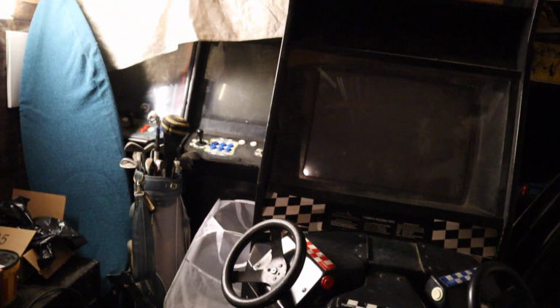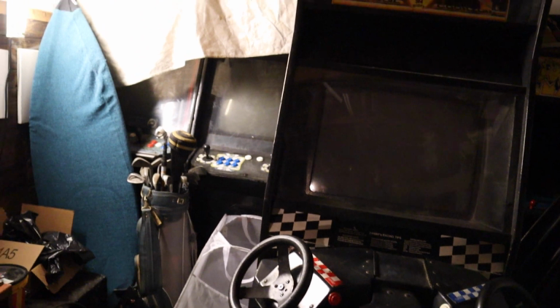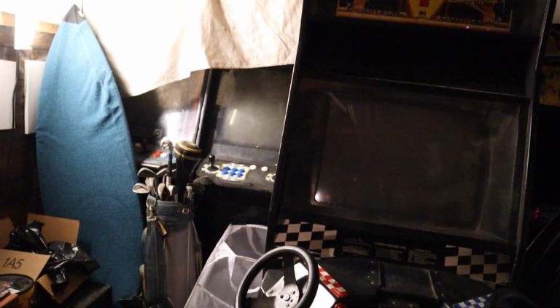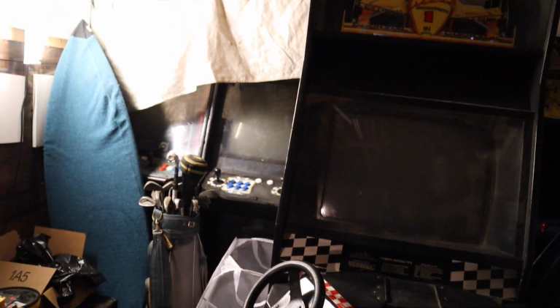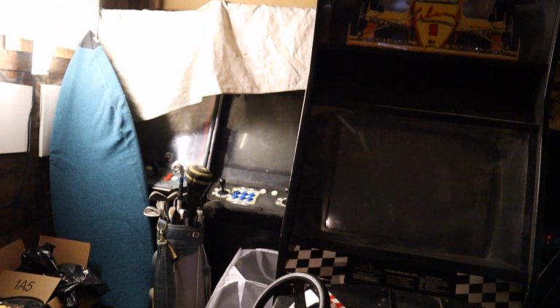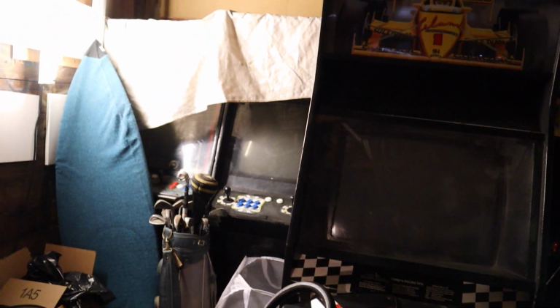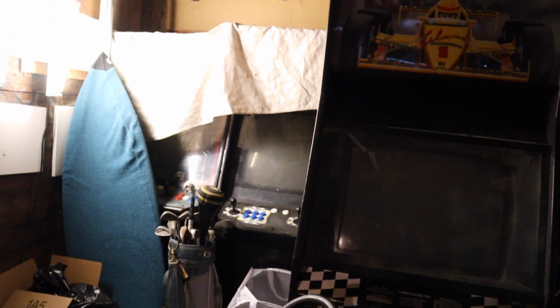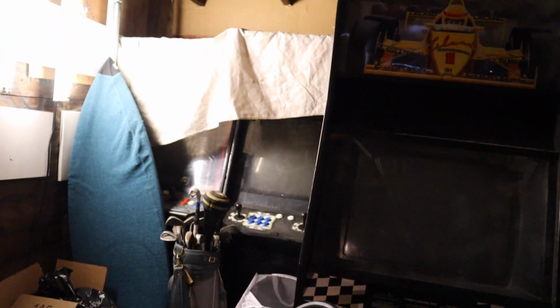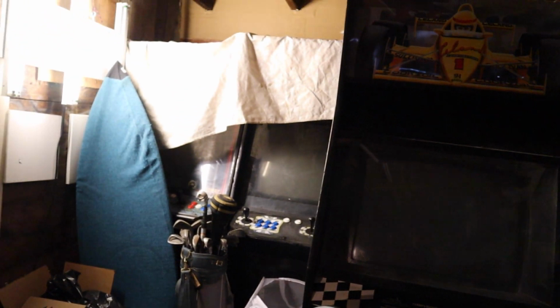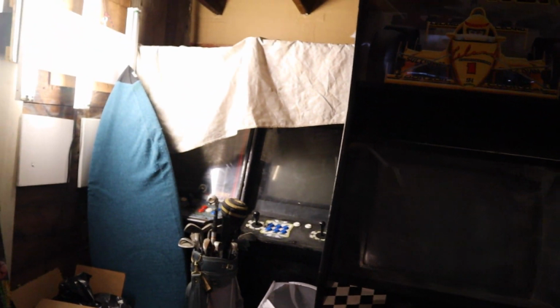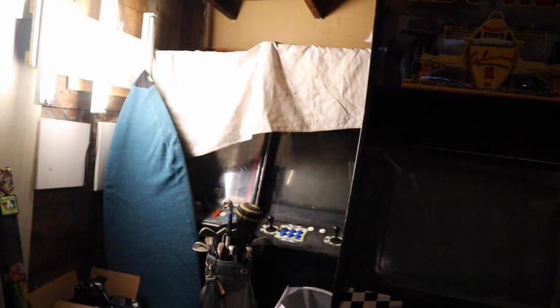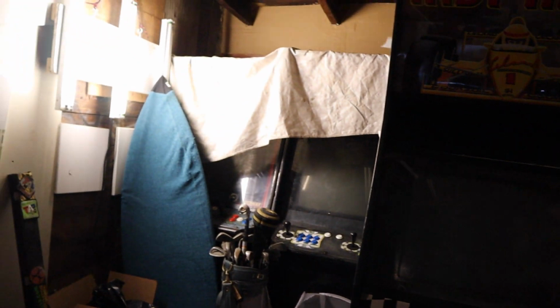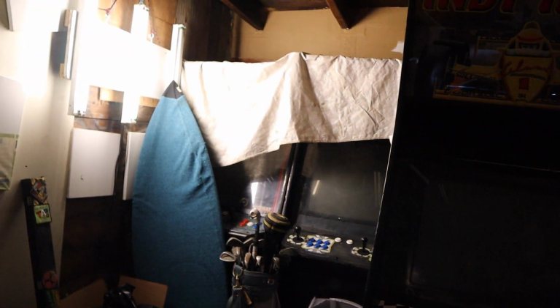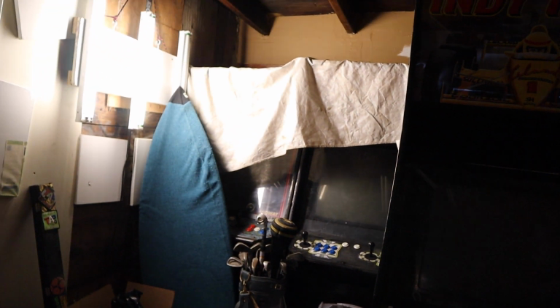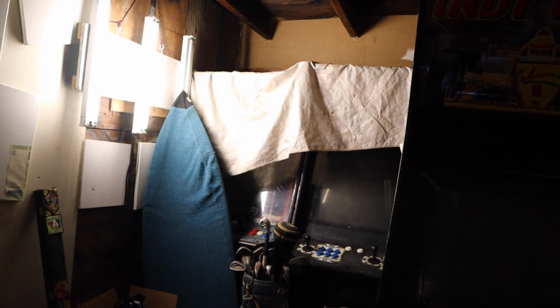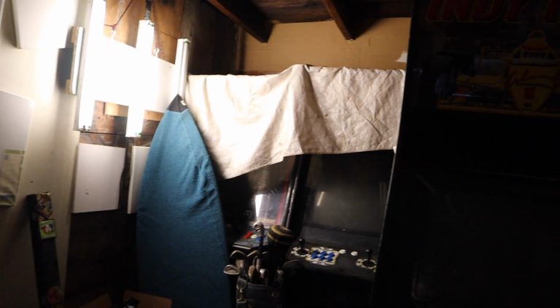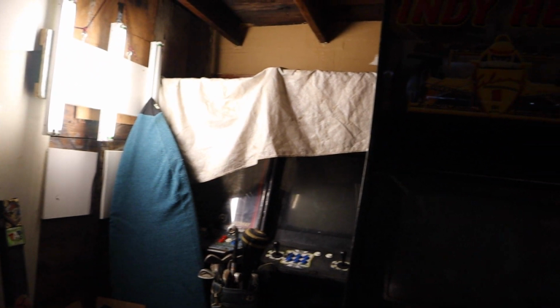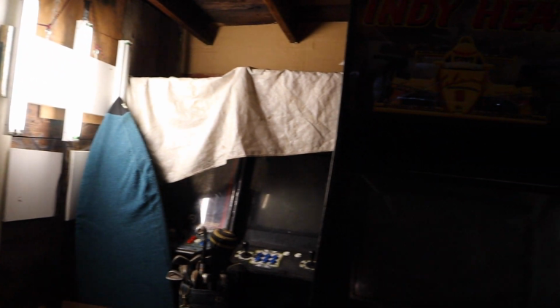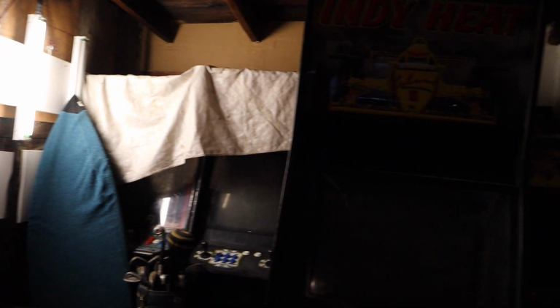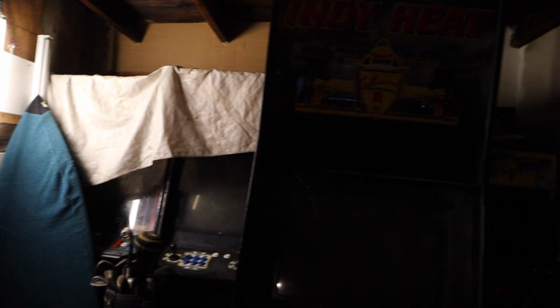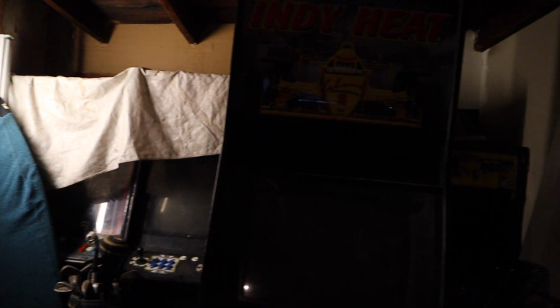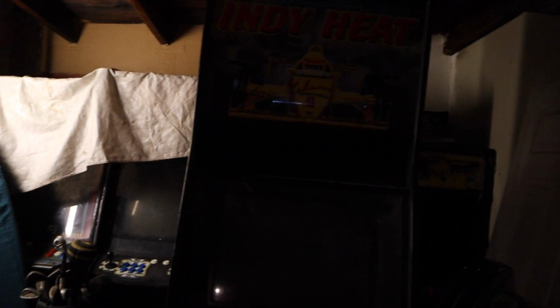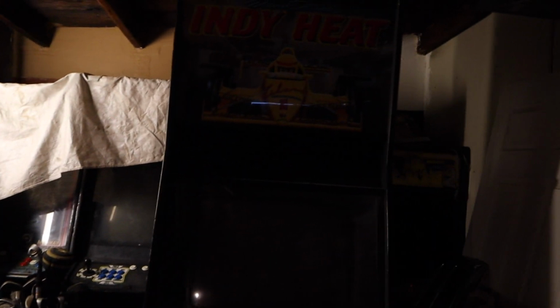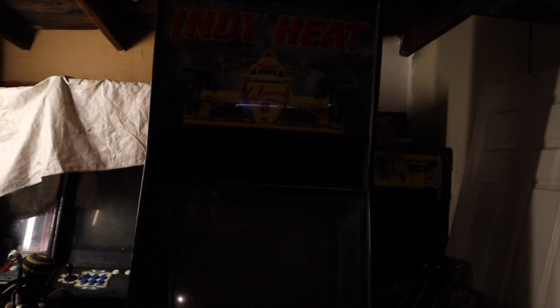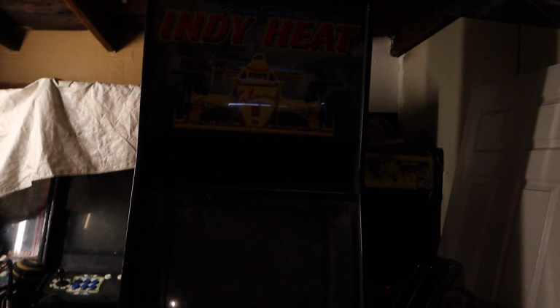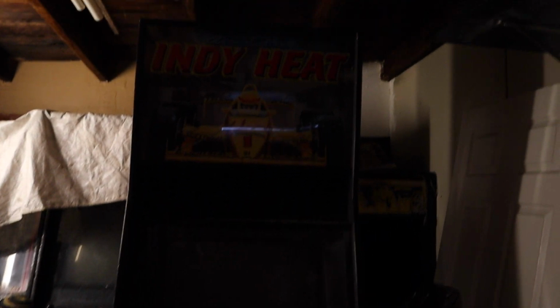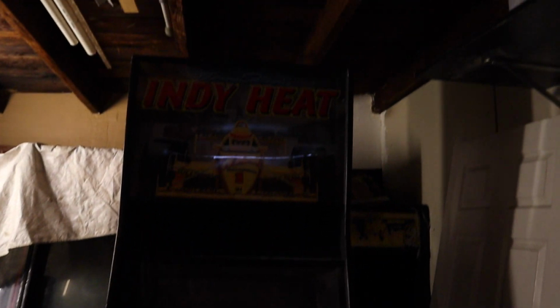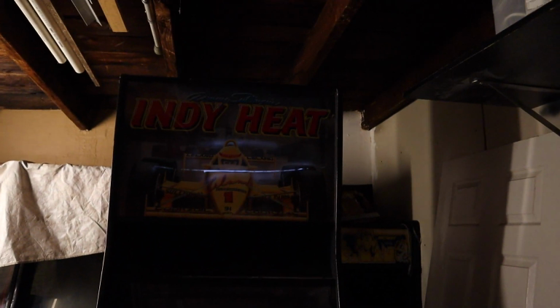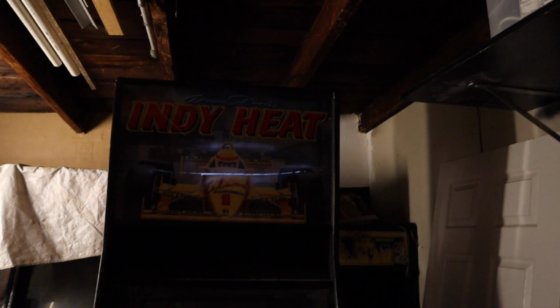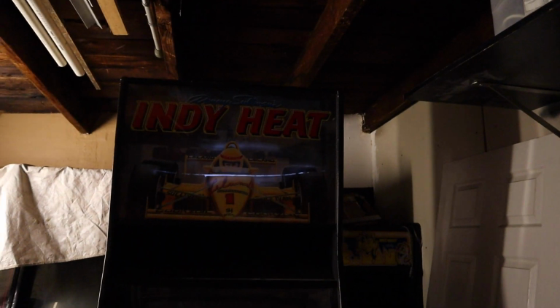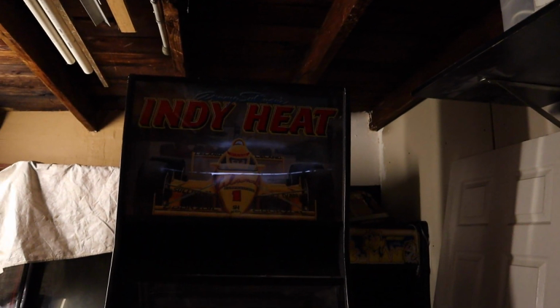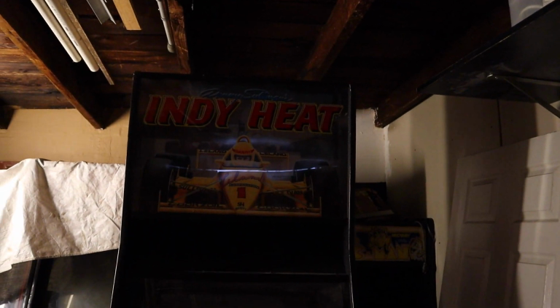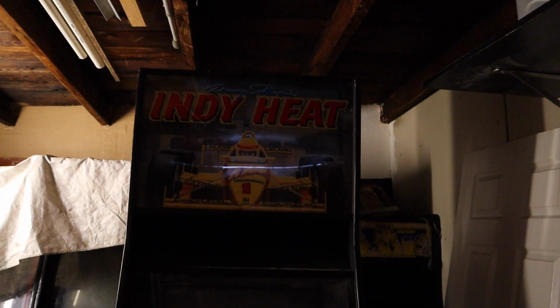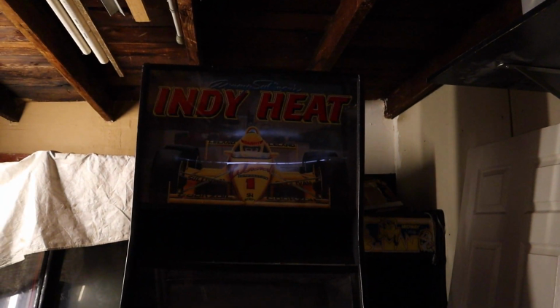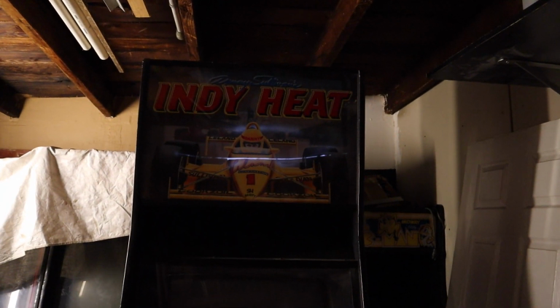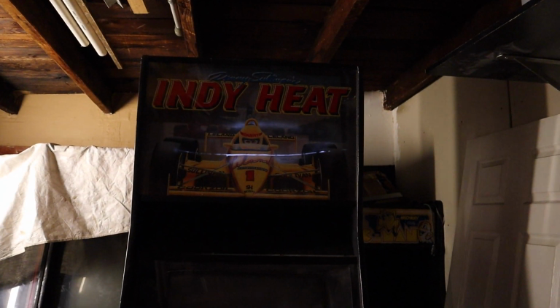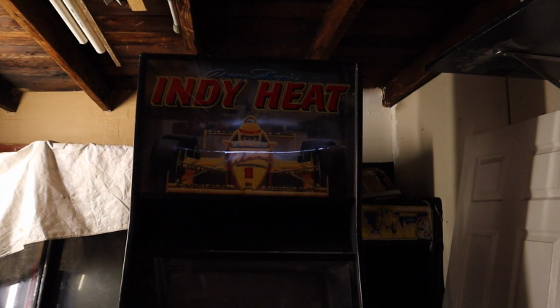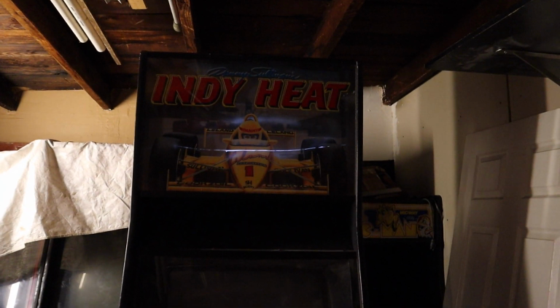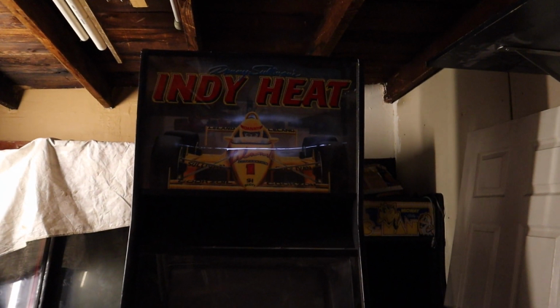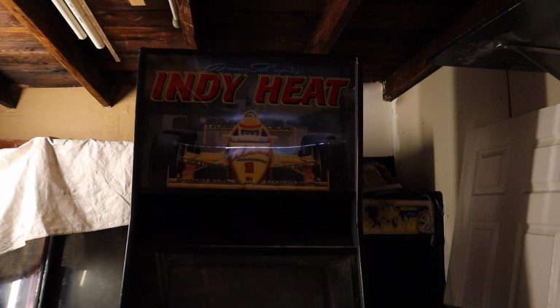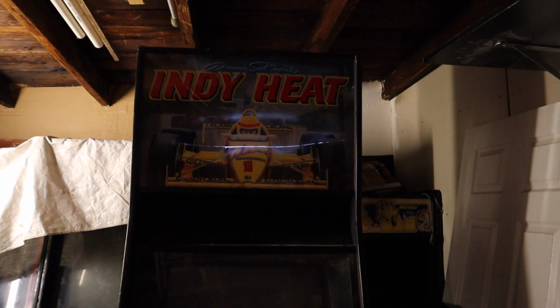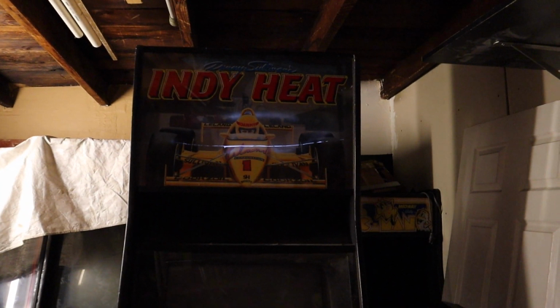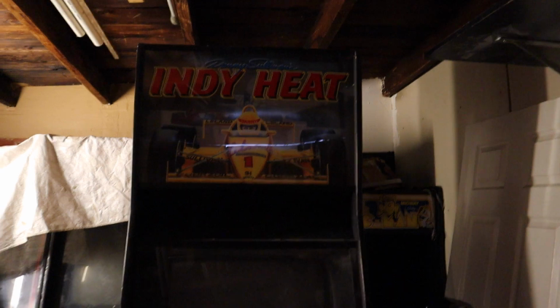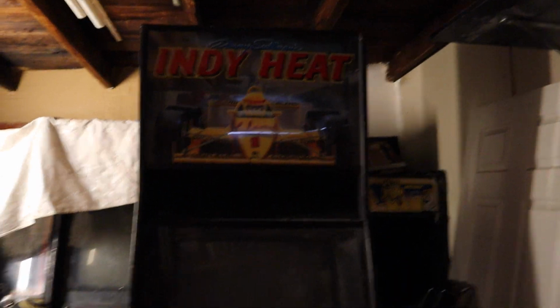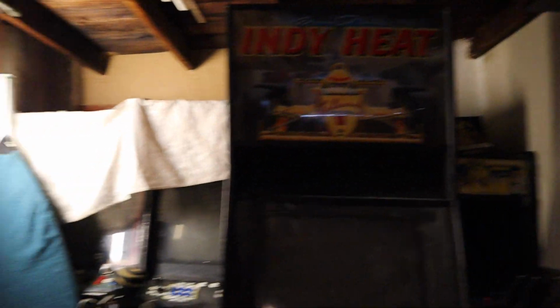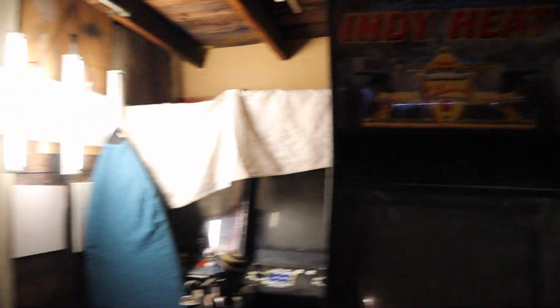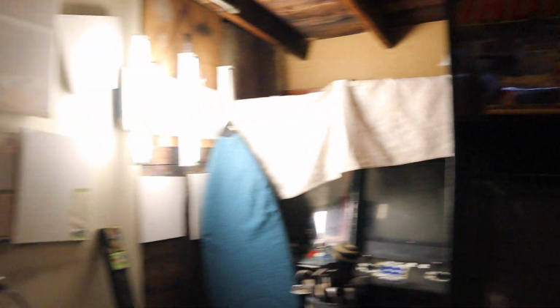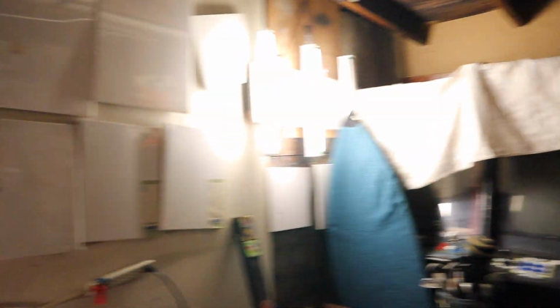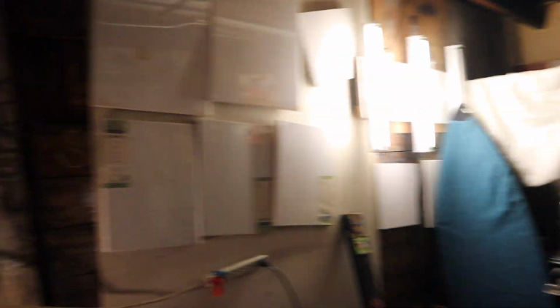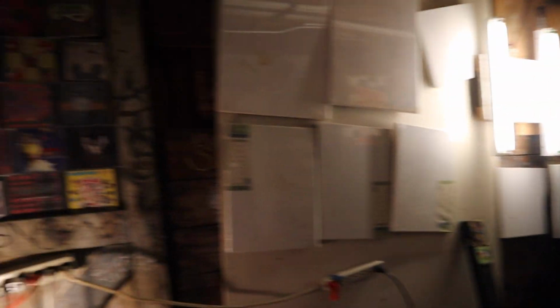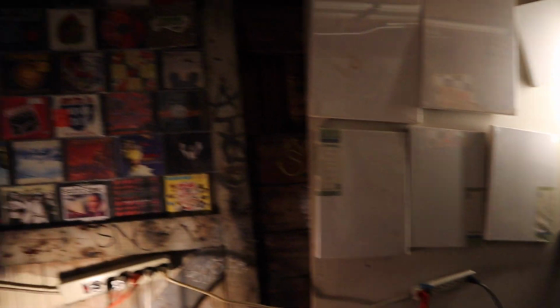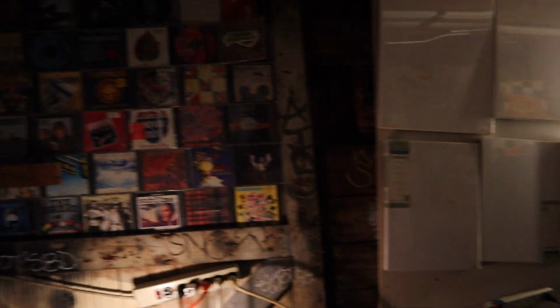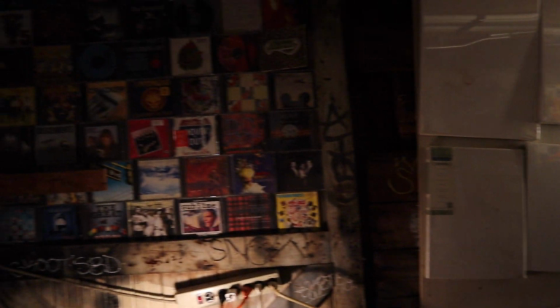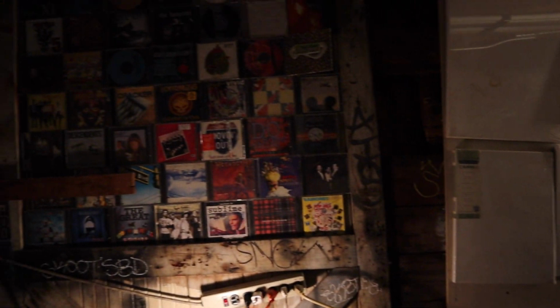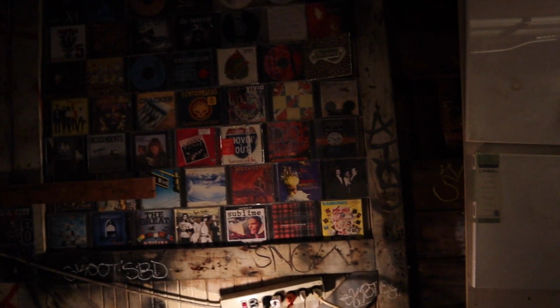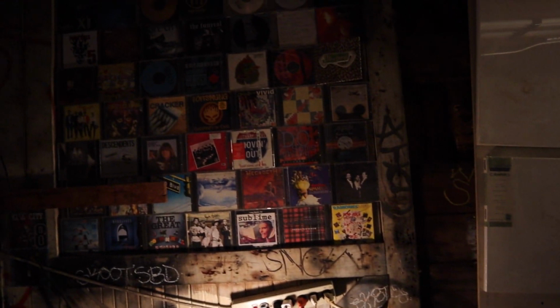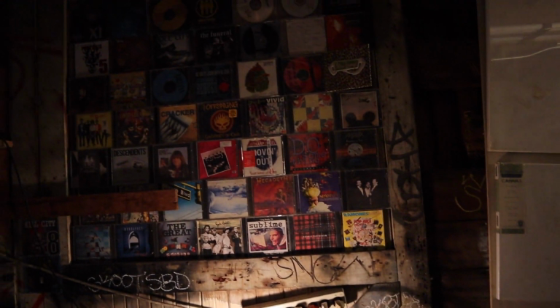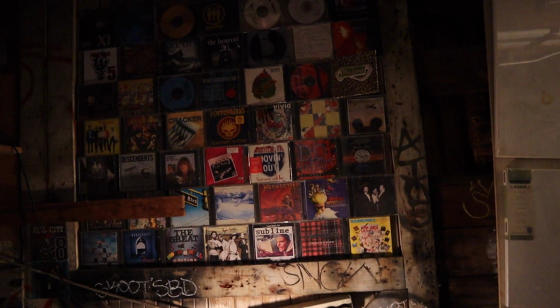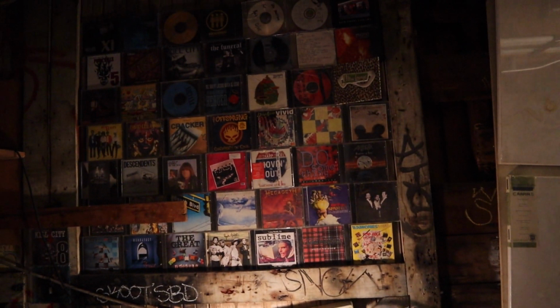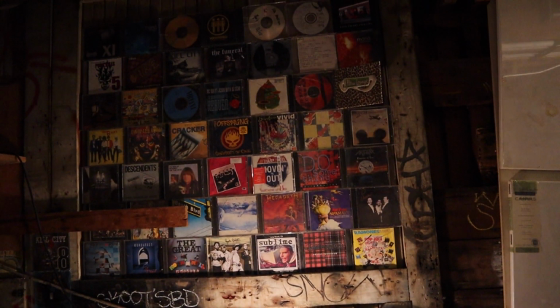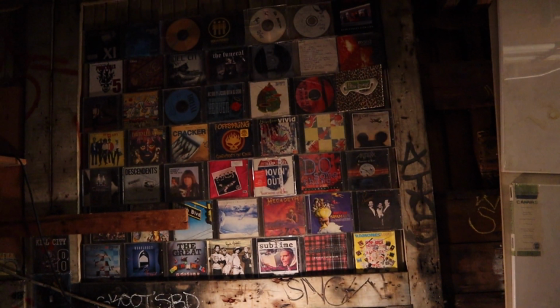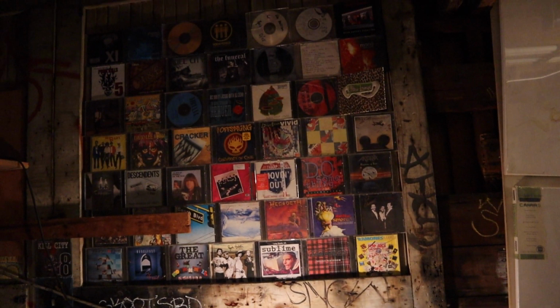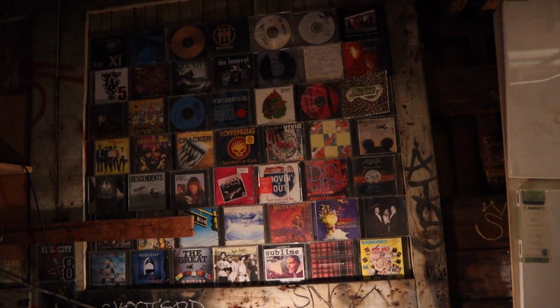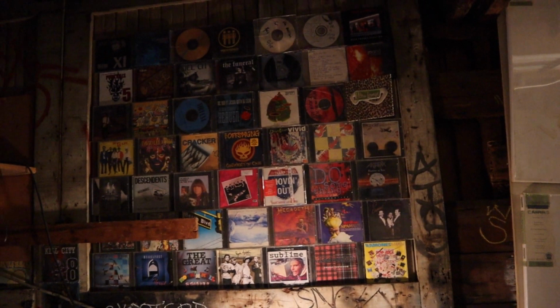But yeah, welcome to Den's Arcade — this is where it's at. Cheers, guys.